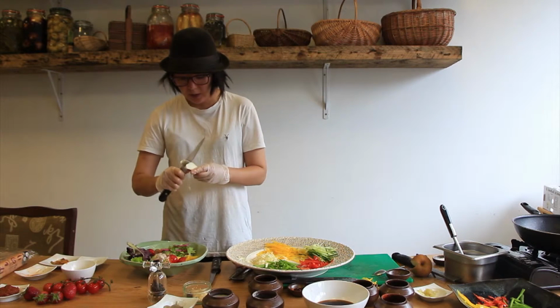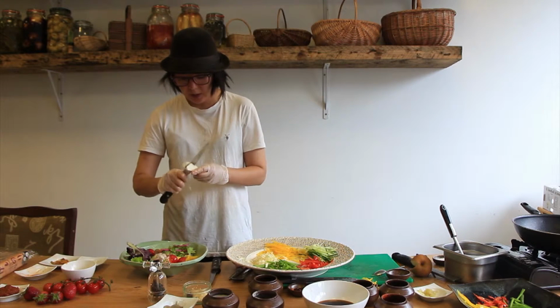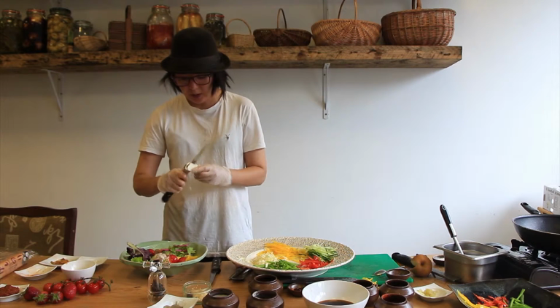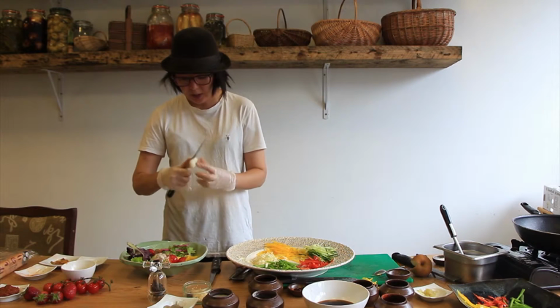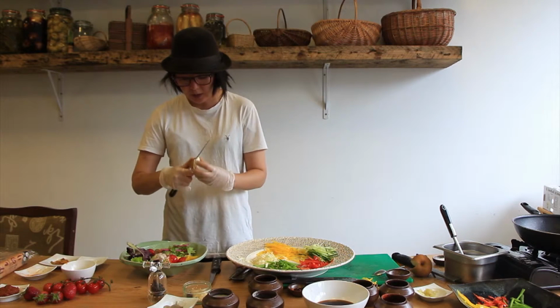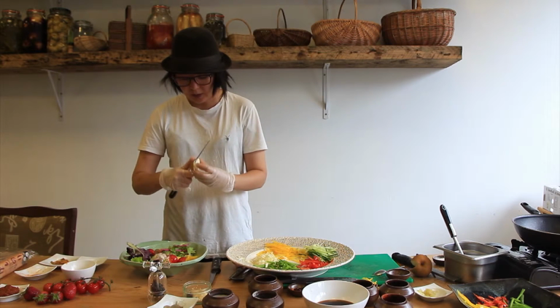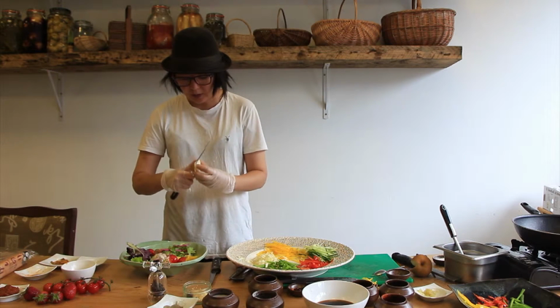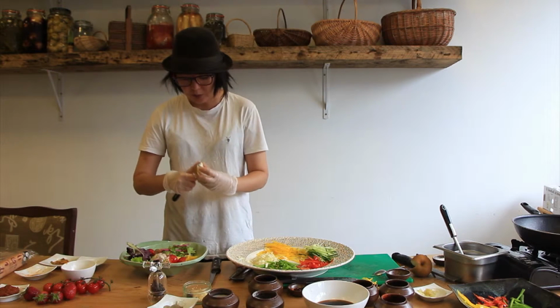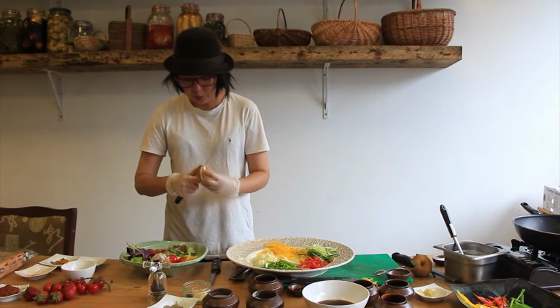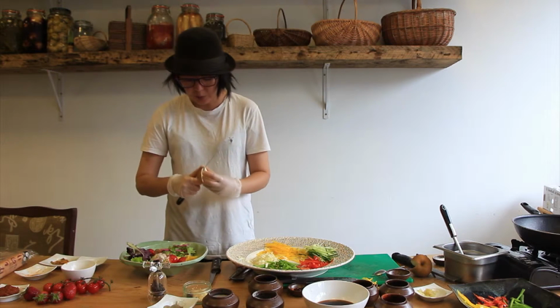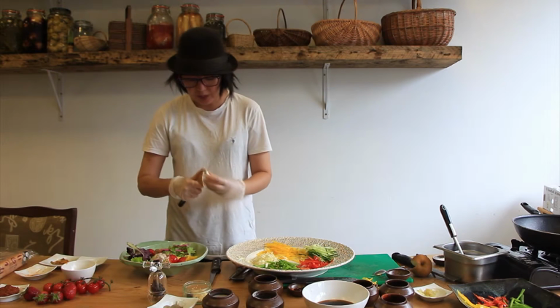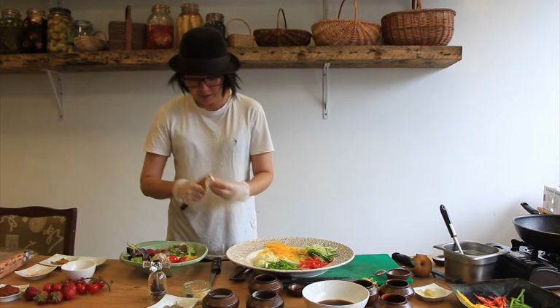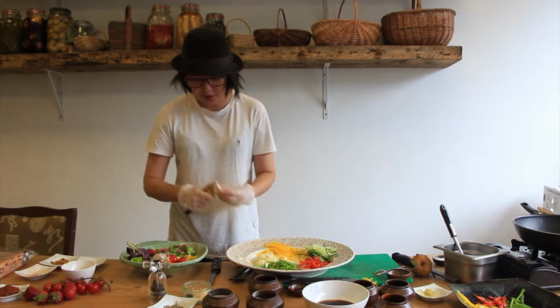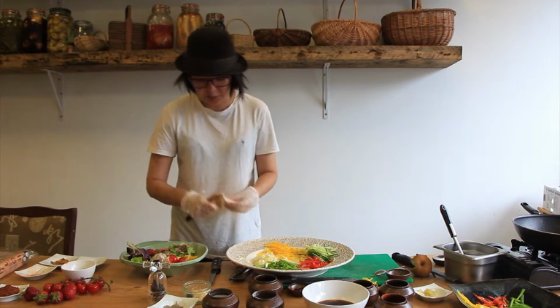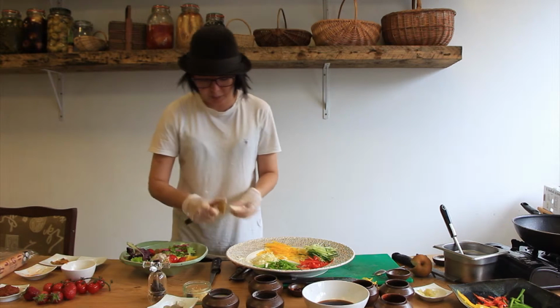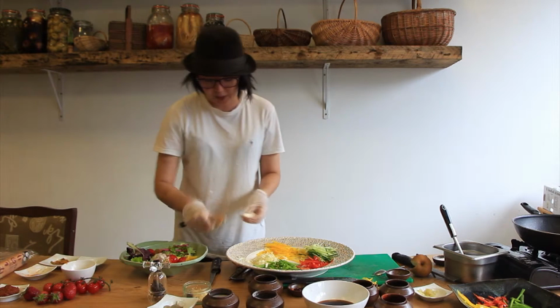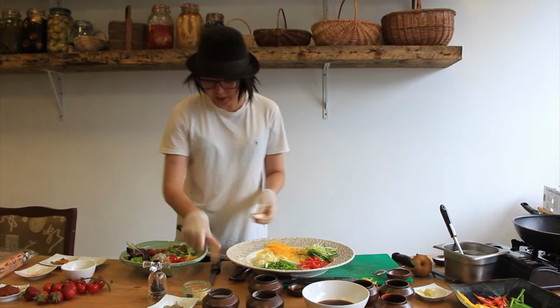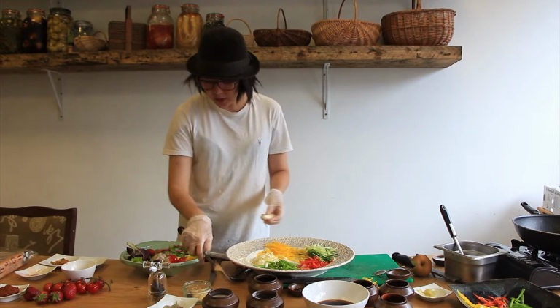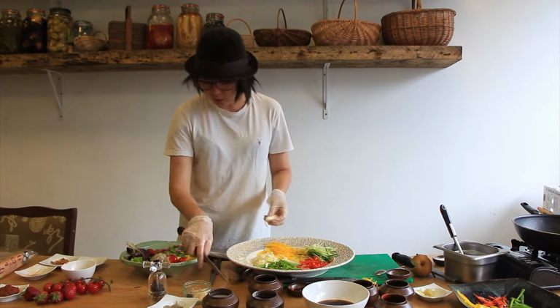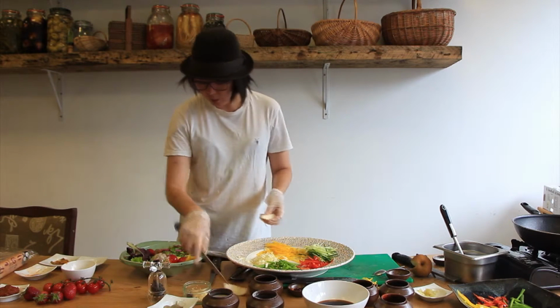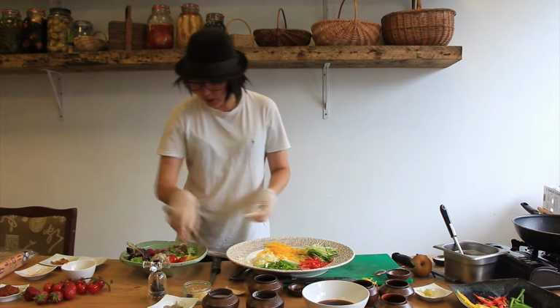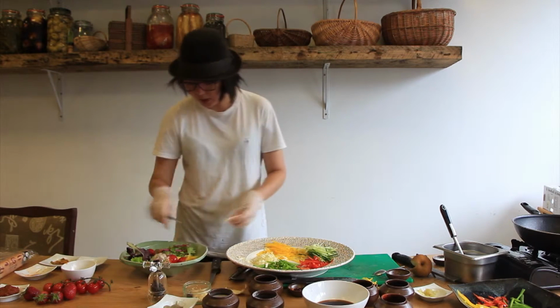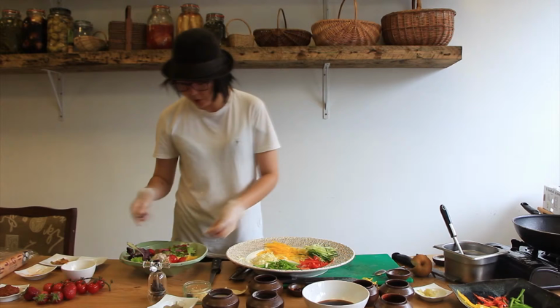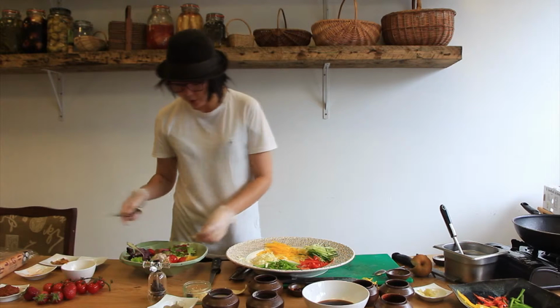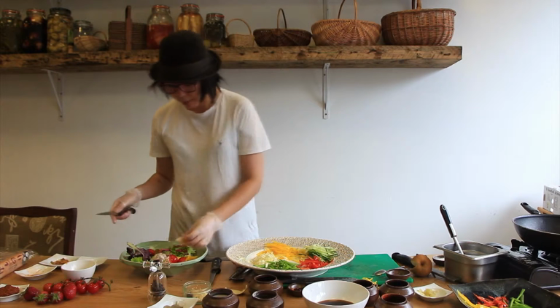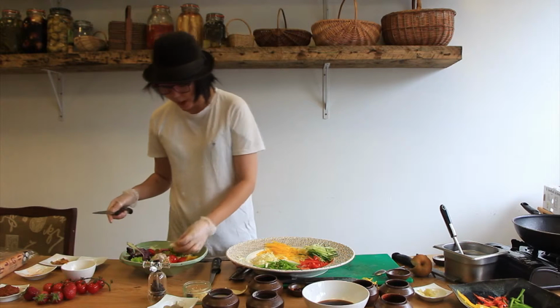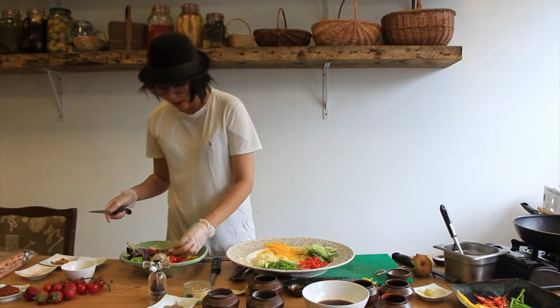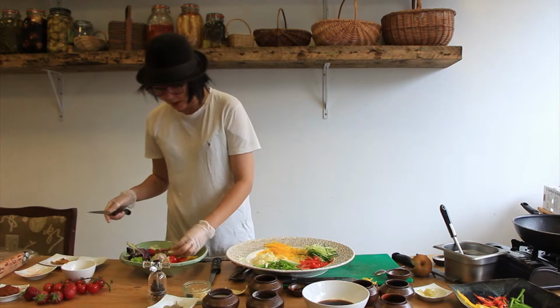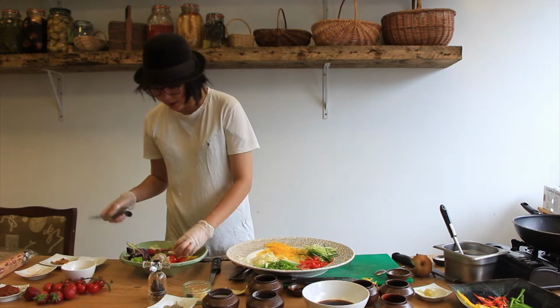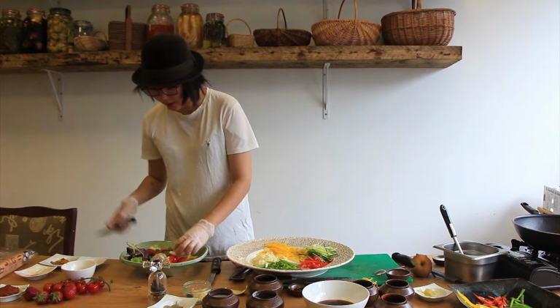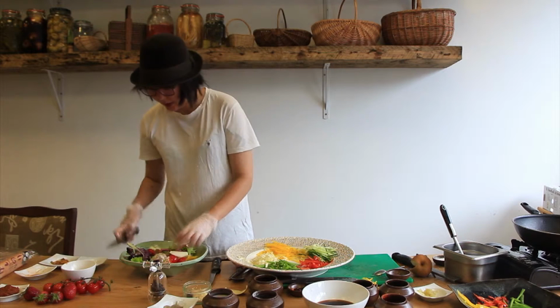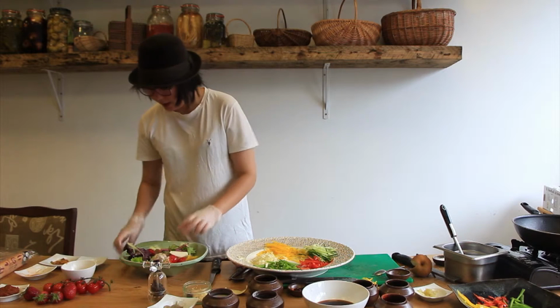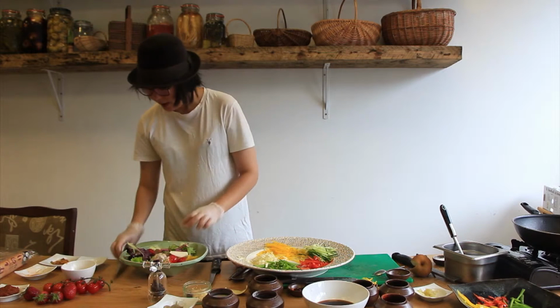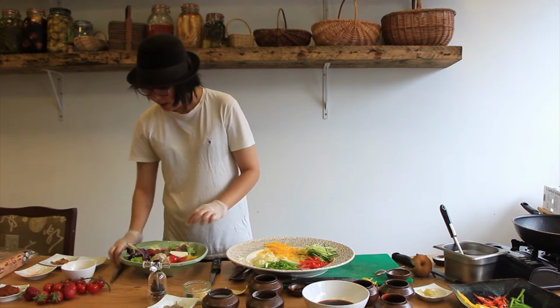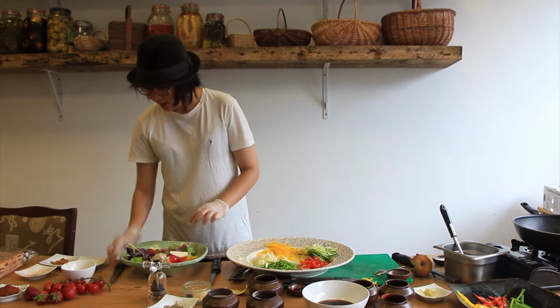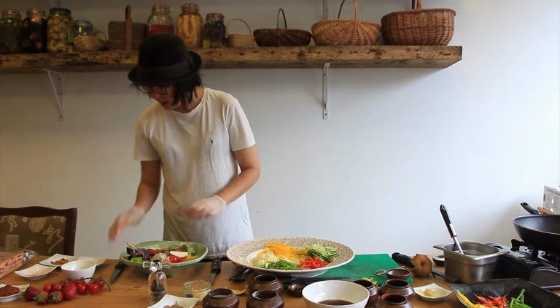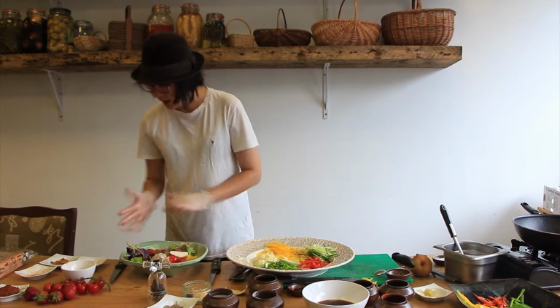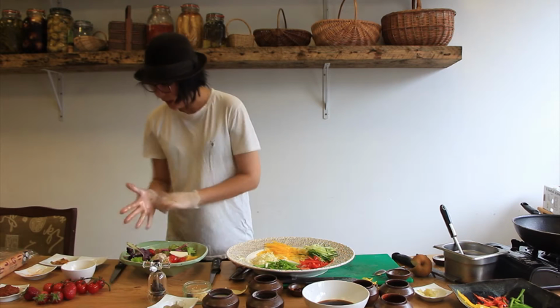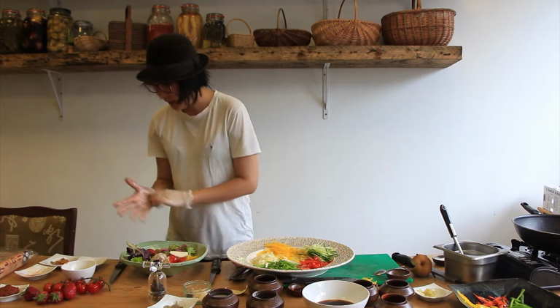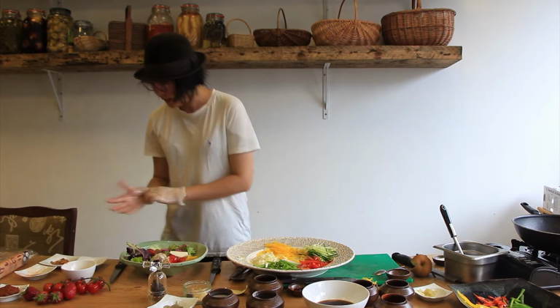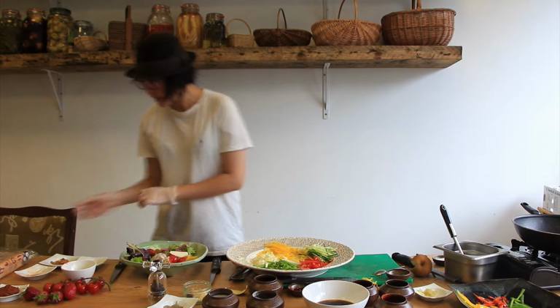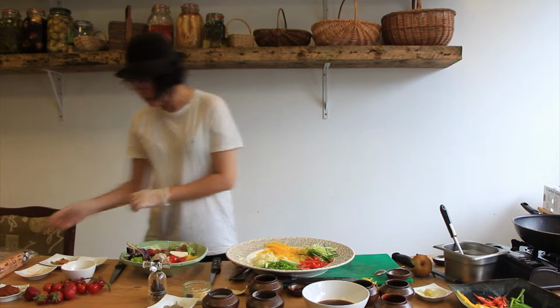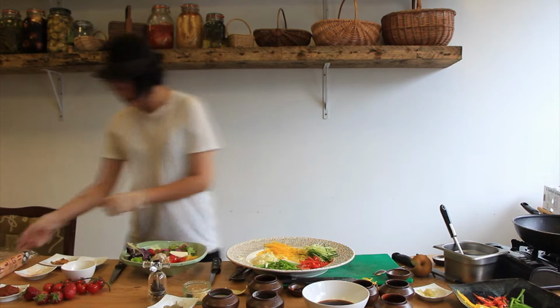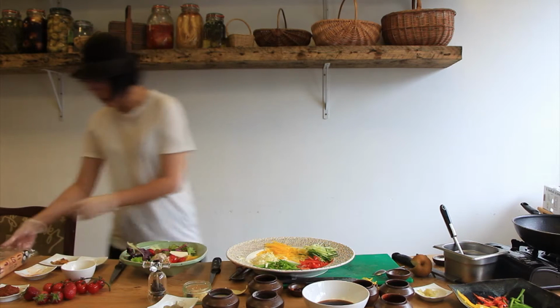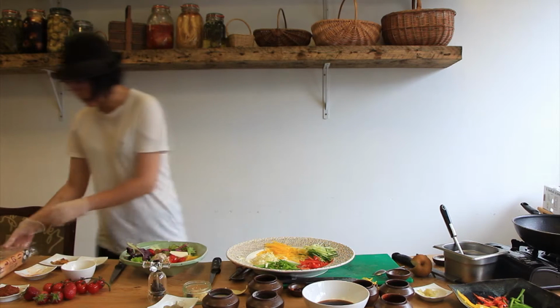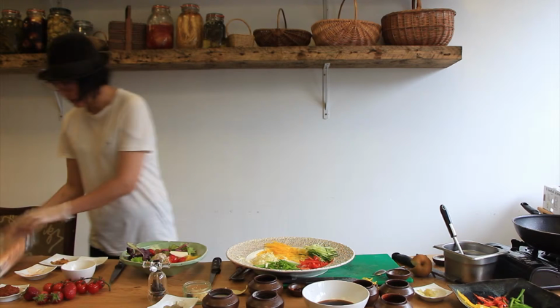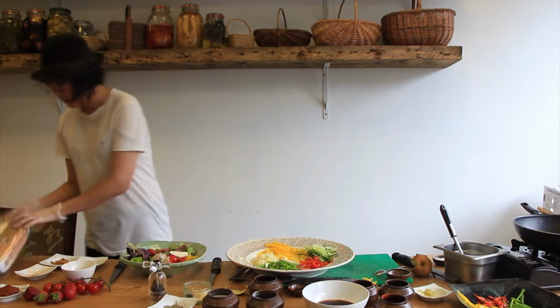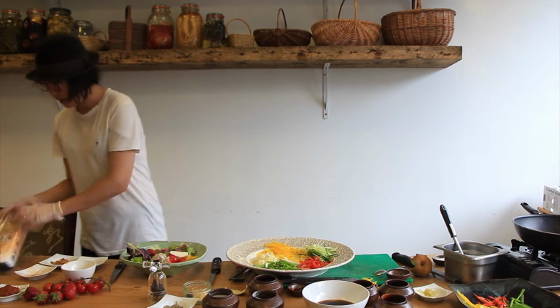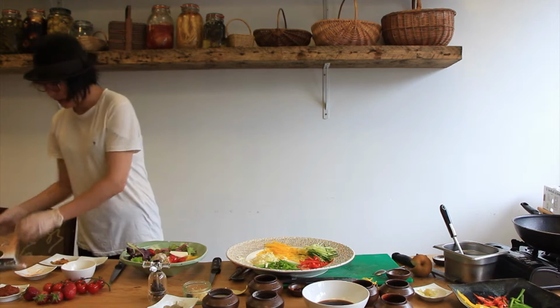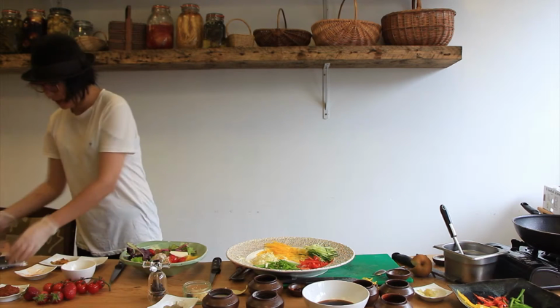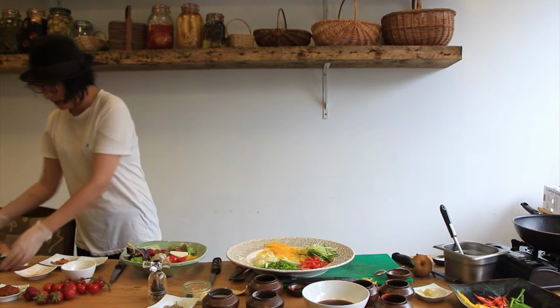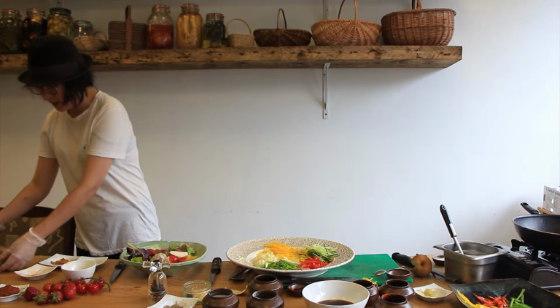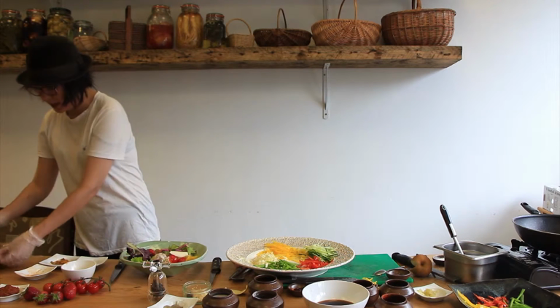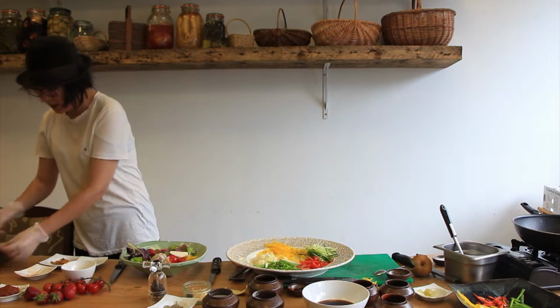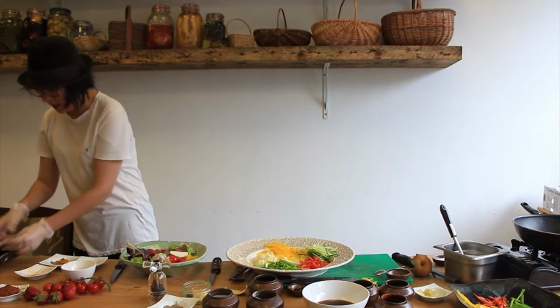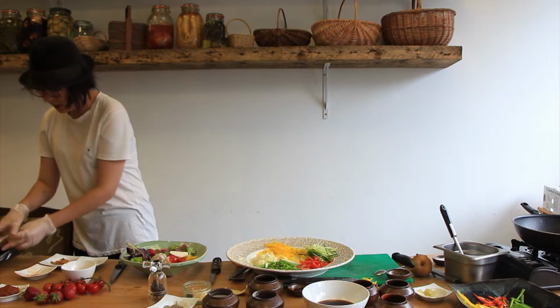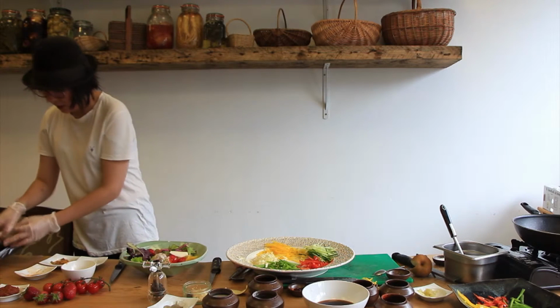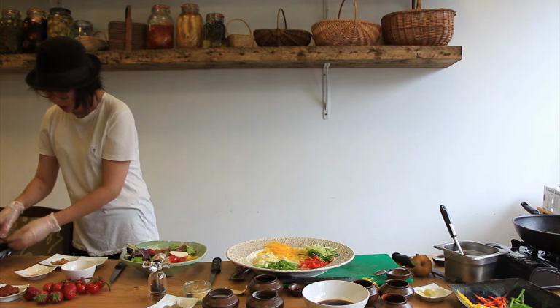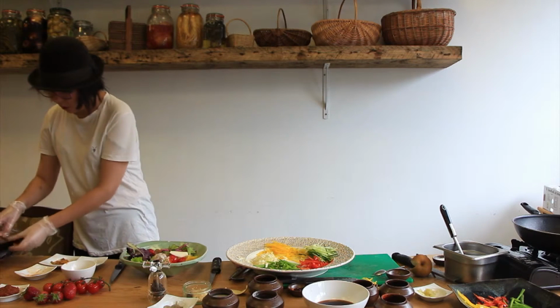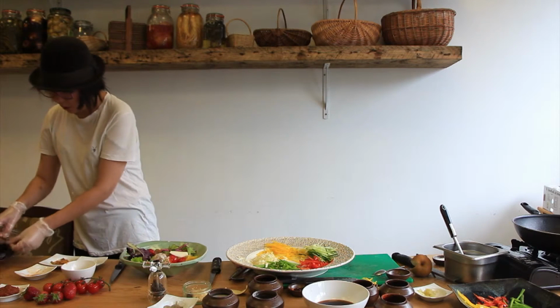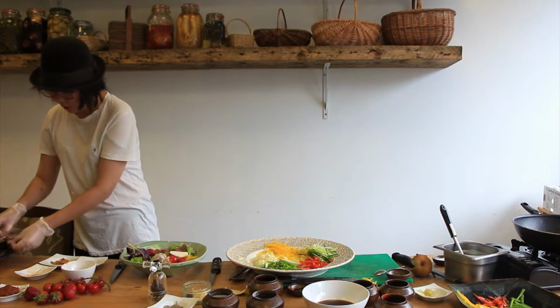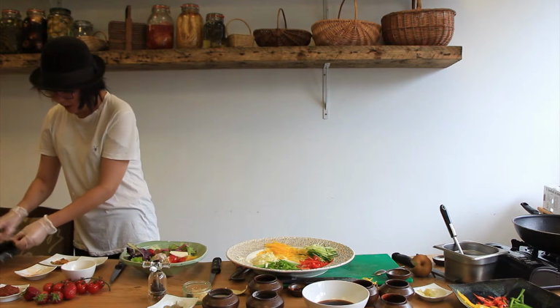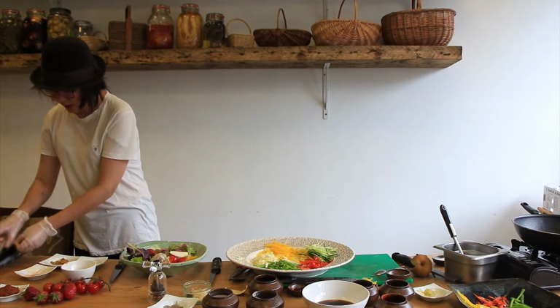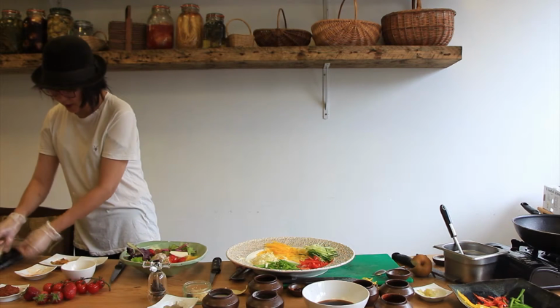And once after spices, it will clean your palate. And last one is nori.